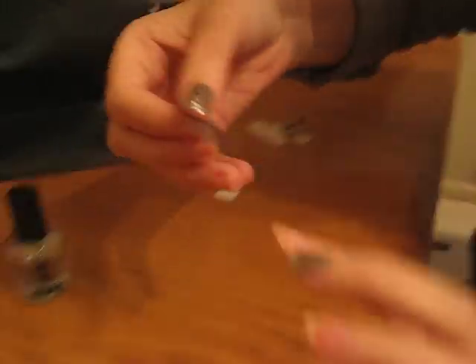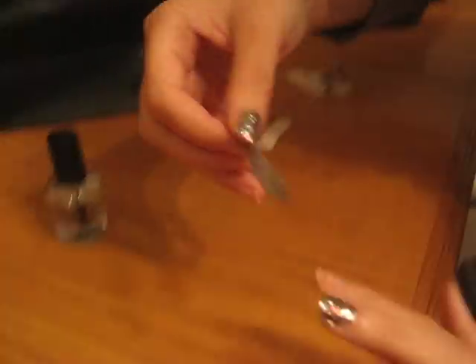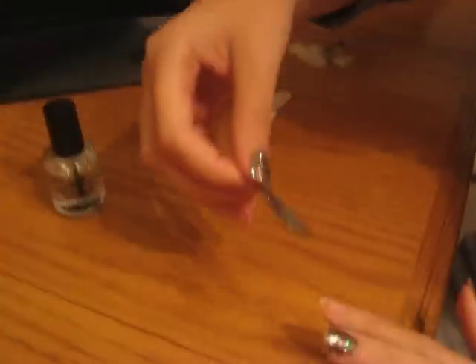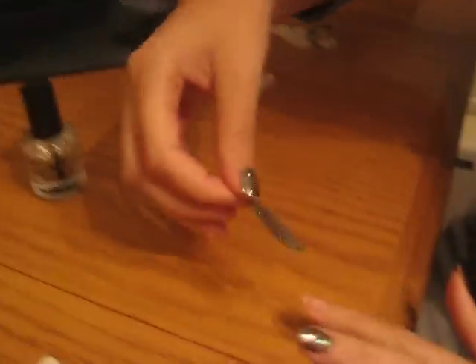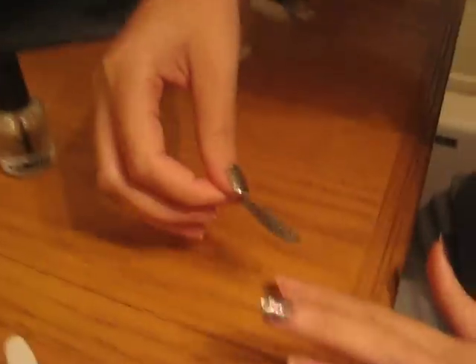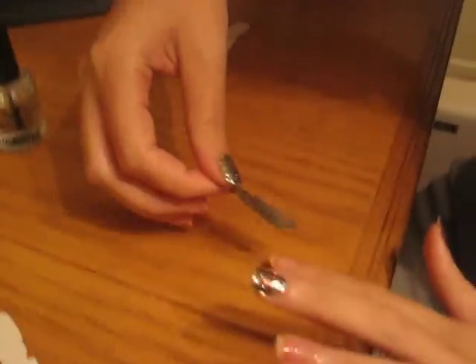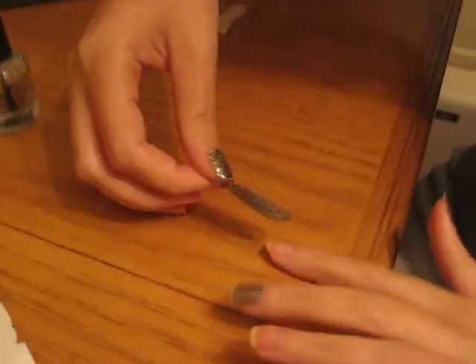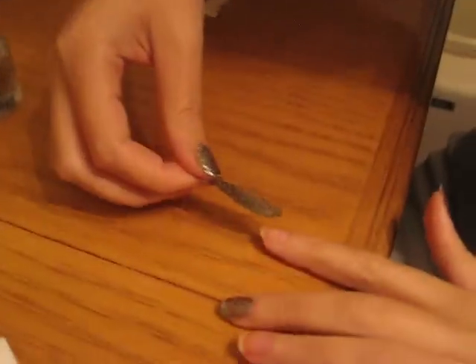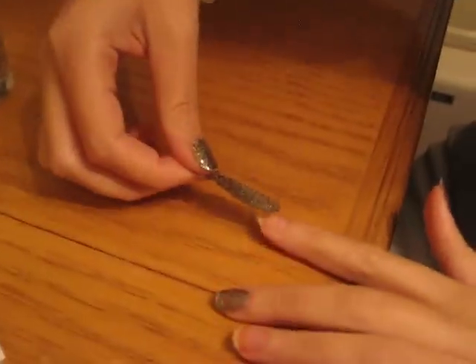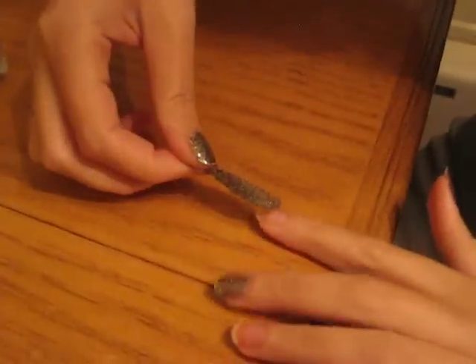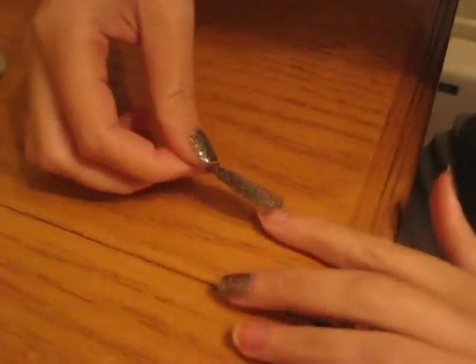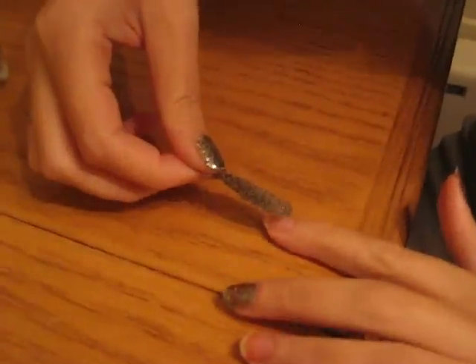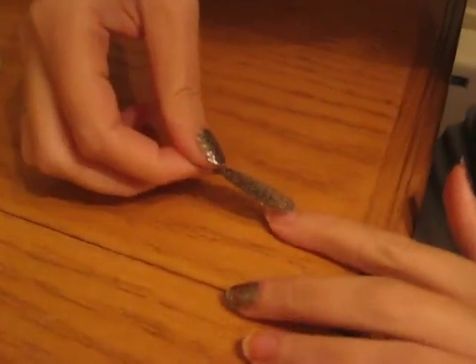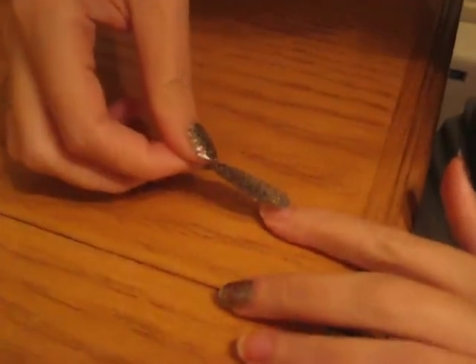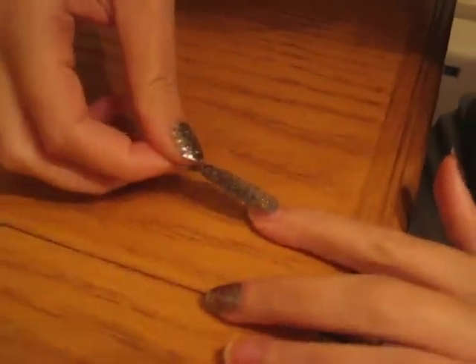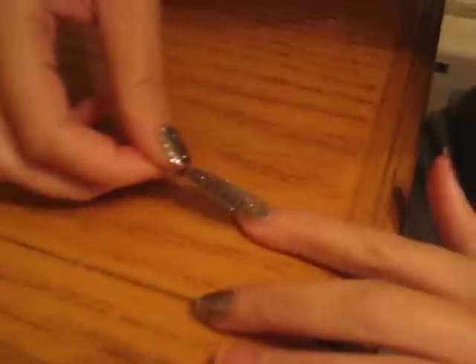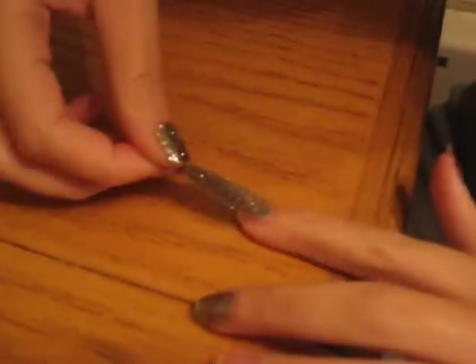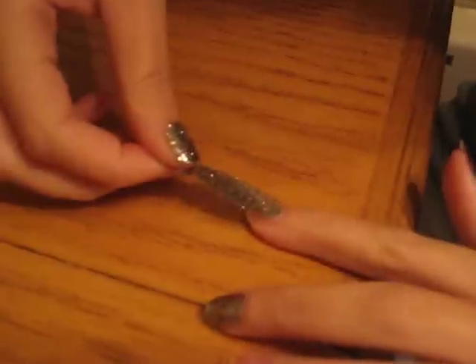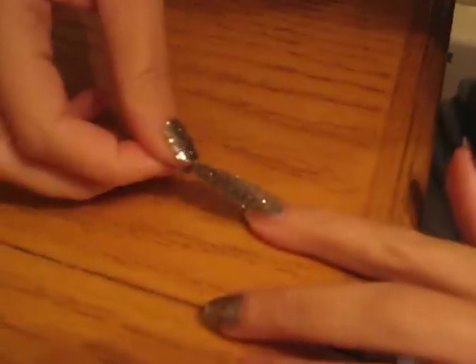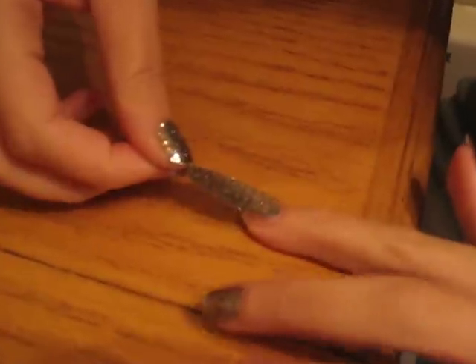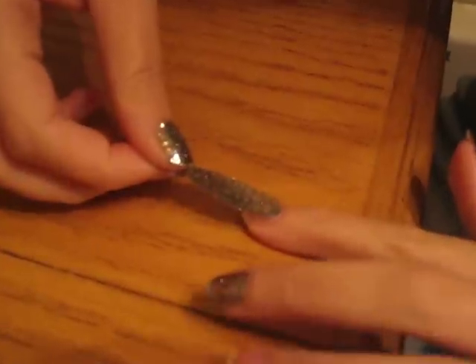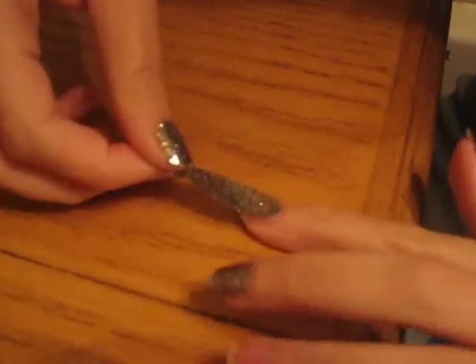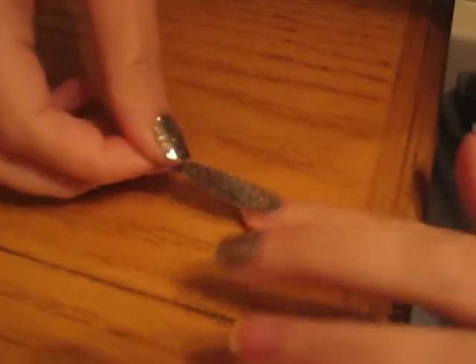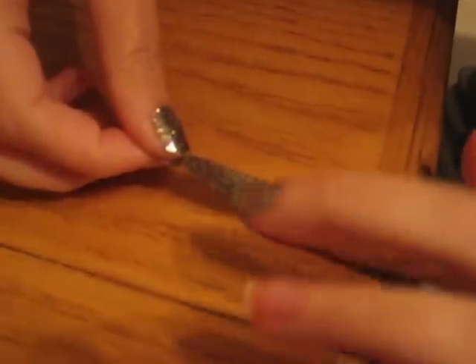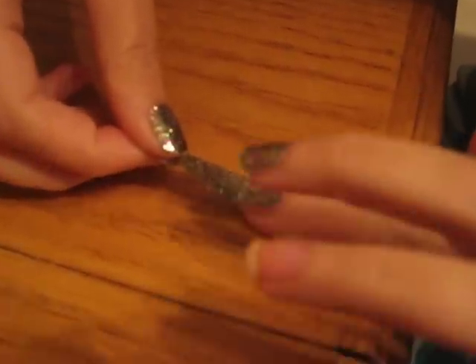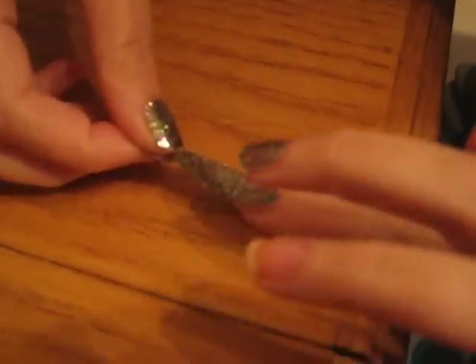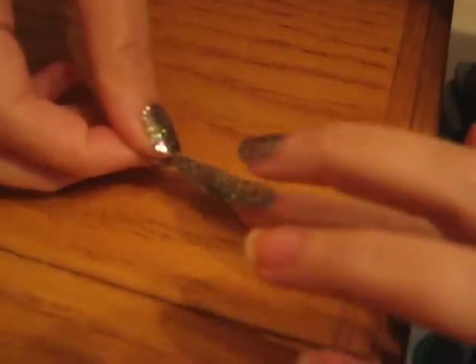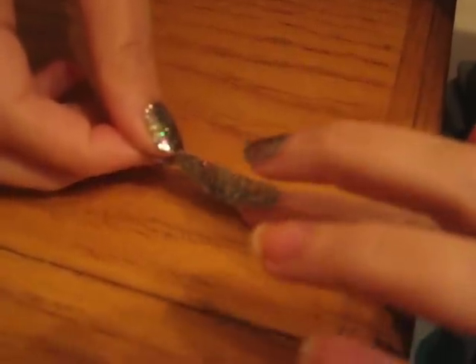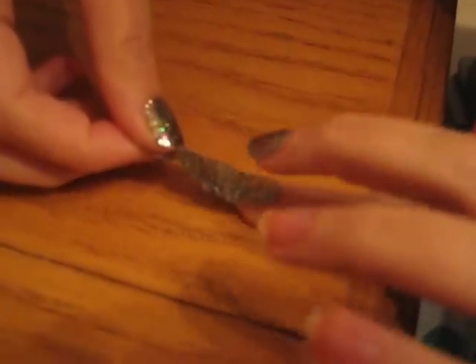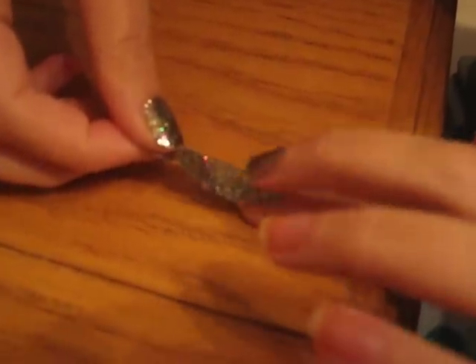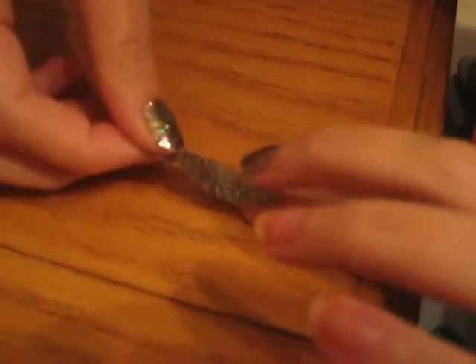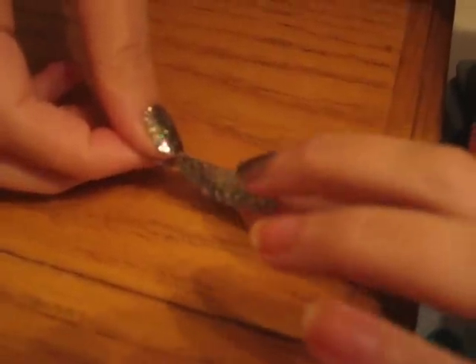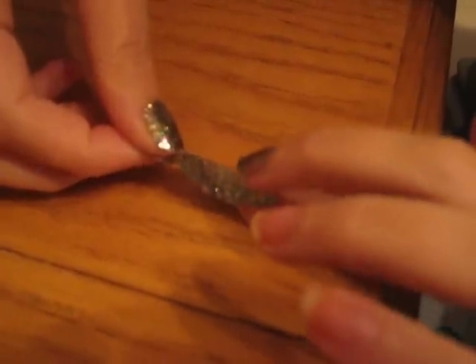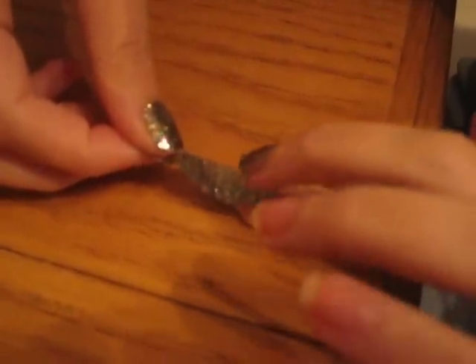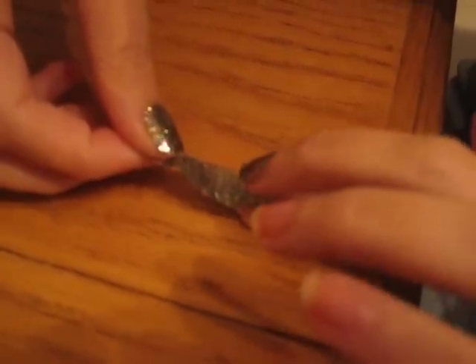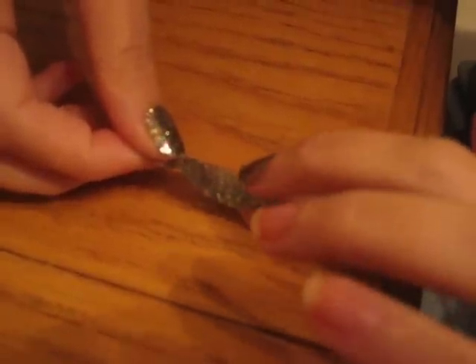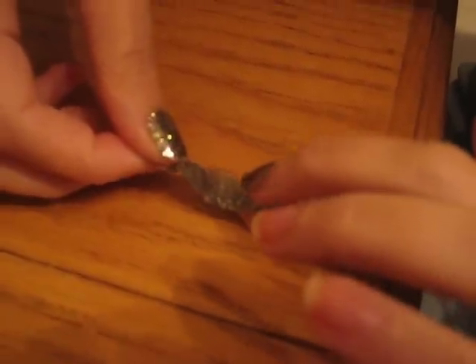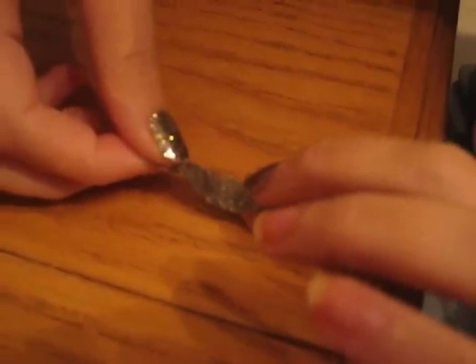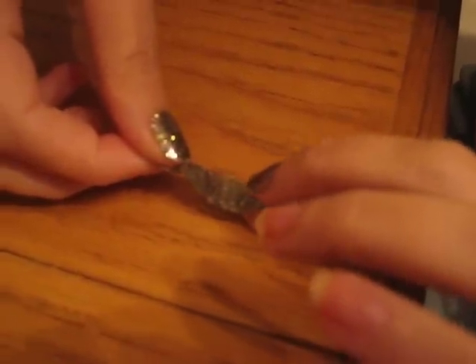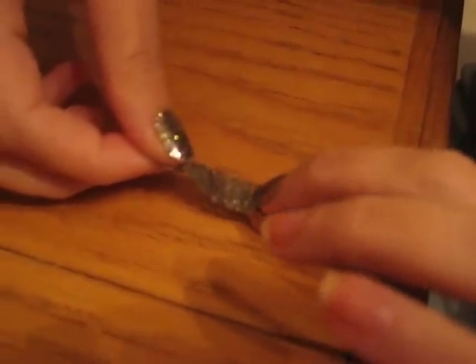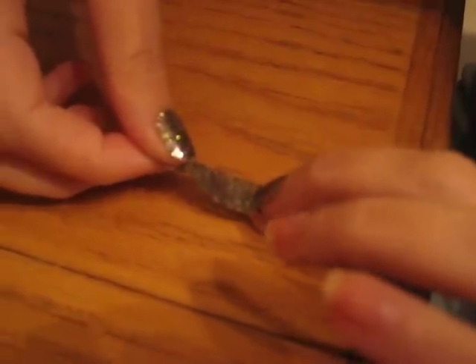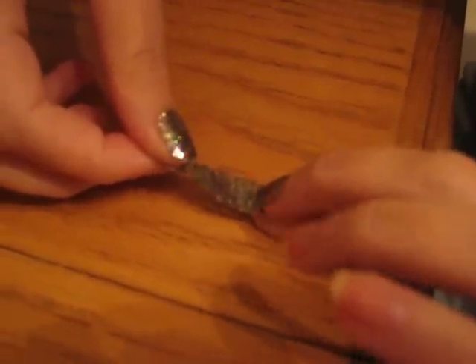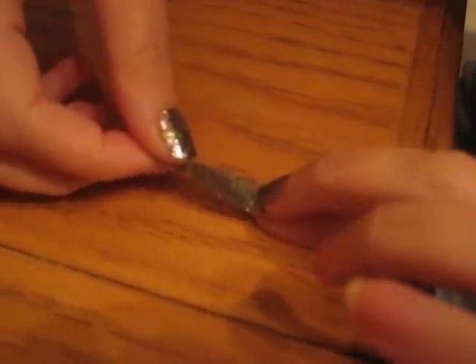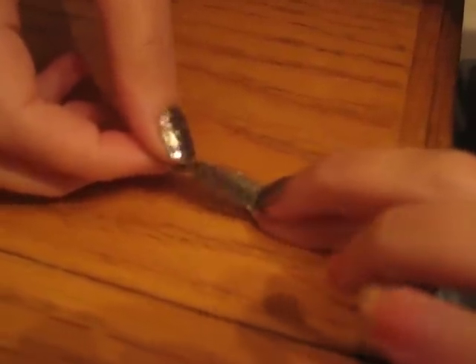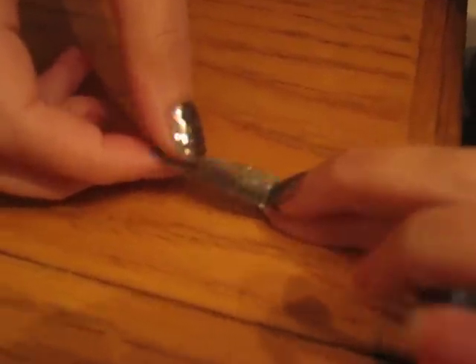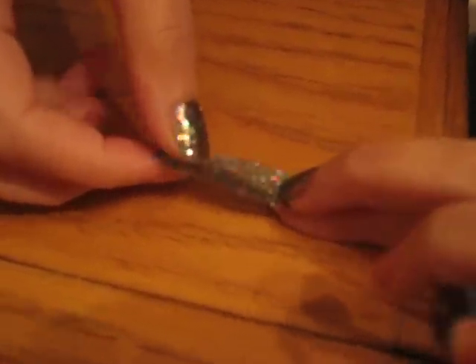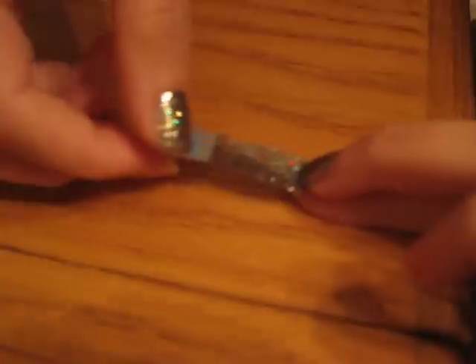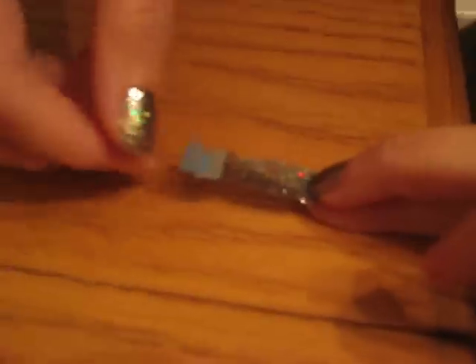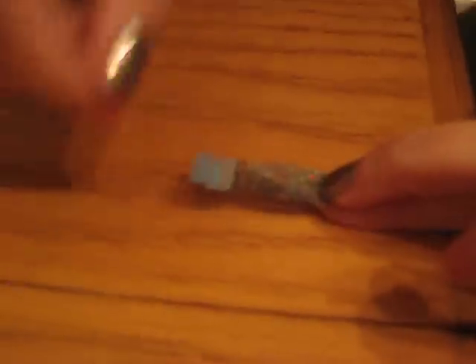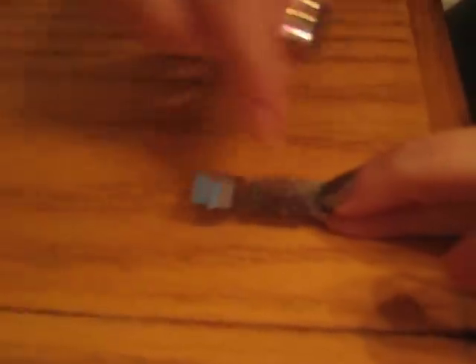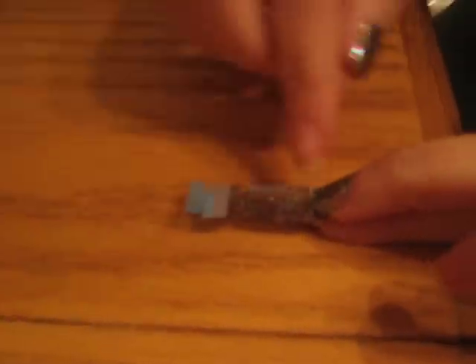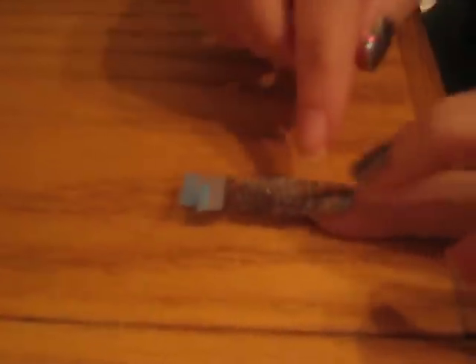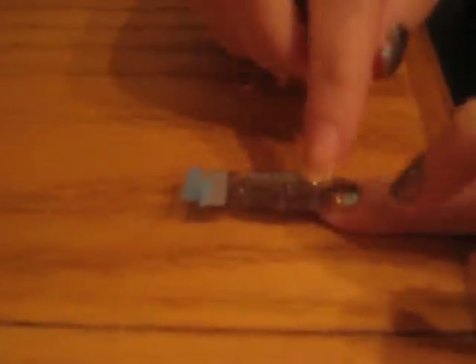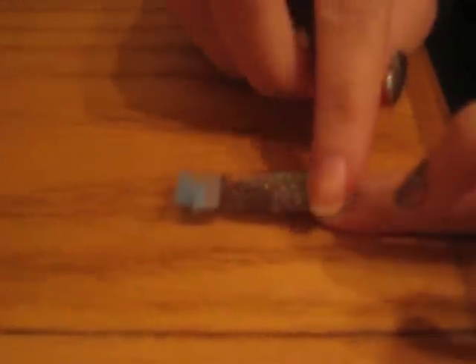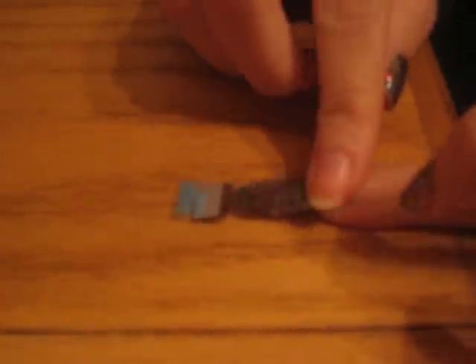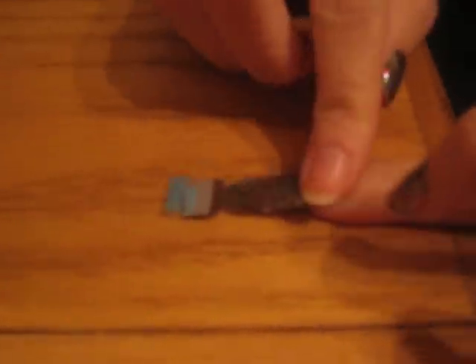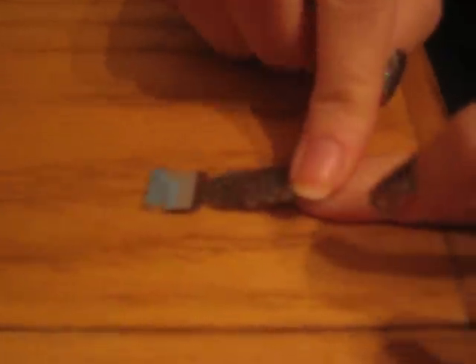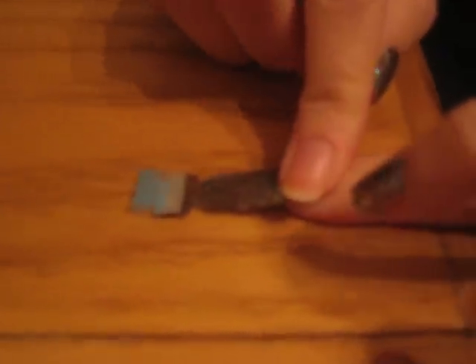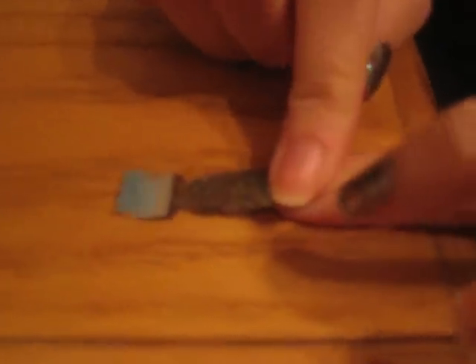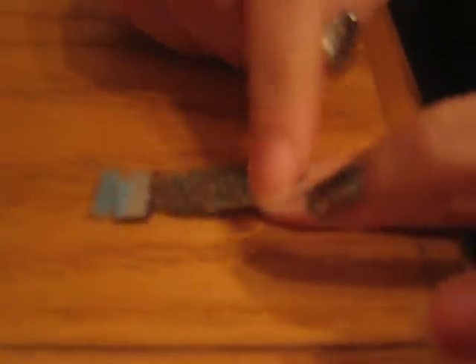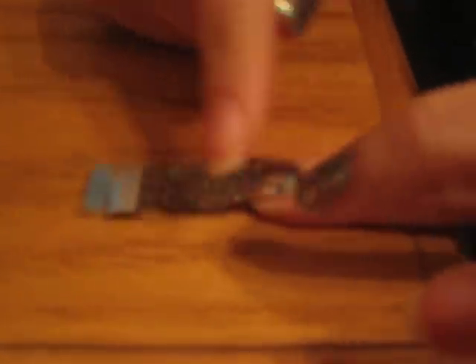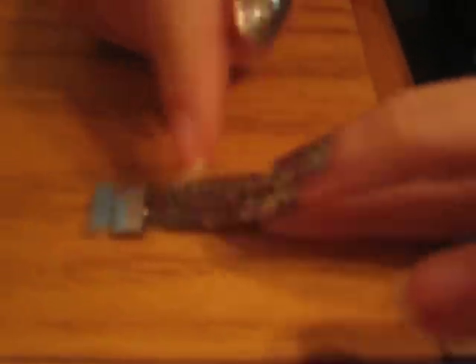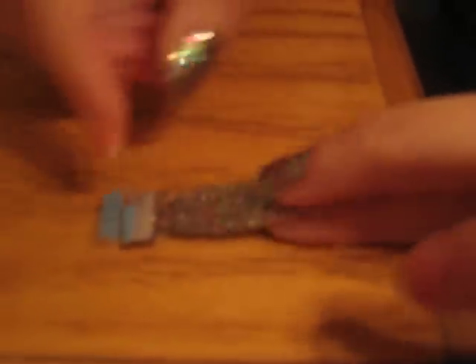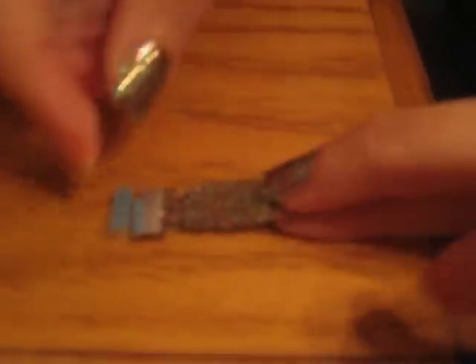So what she's doing is, after peeling the back off, she's laying the strip onto her nail. Like that.